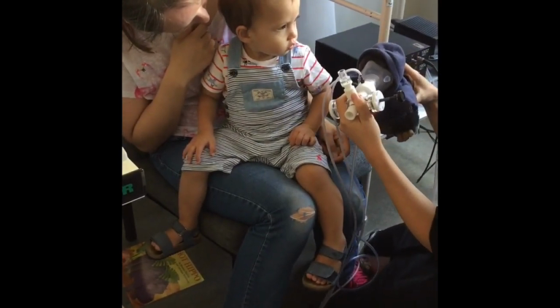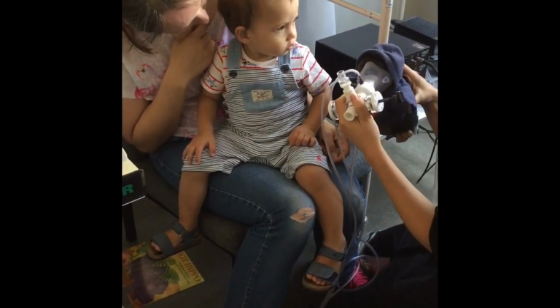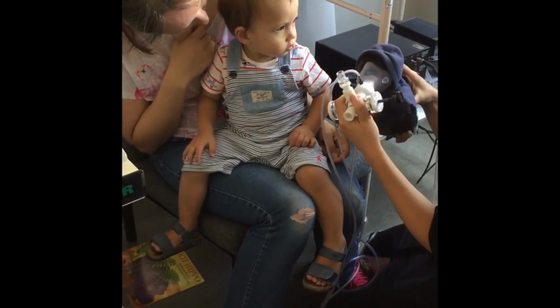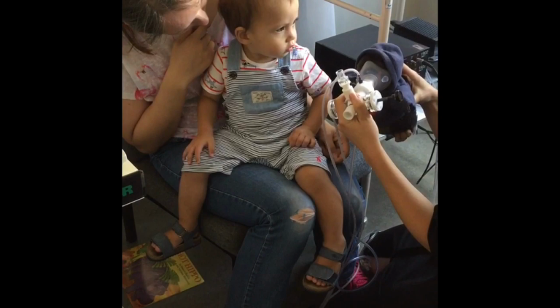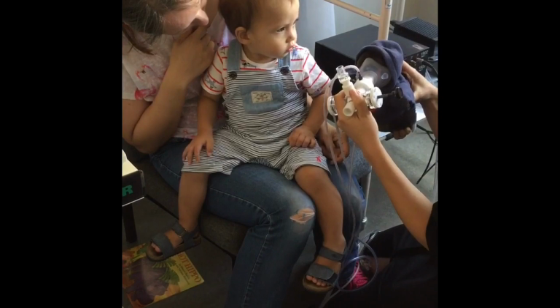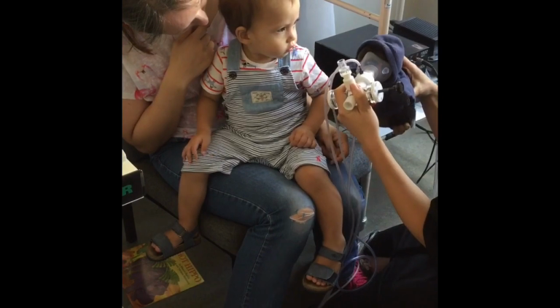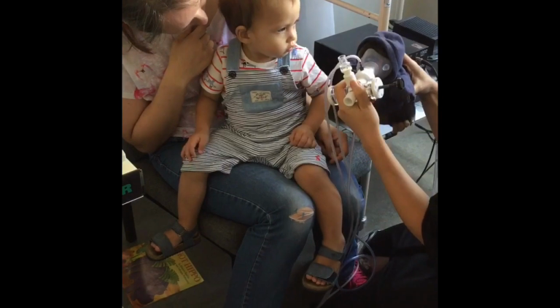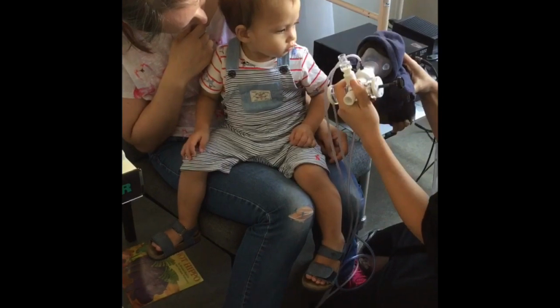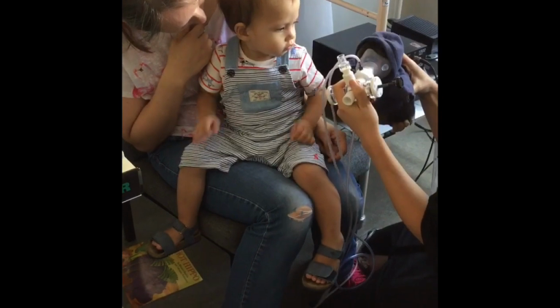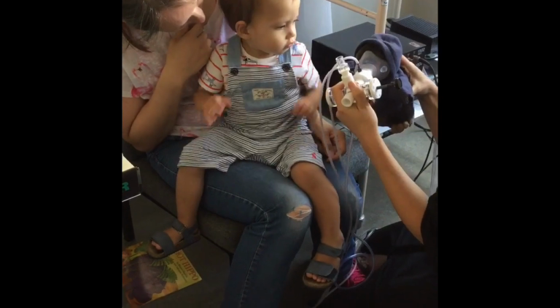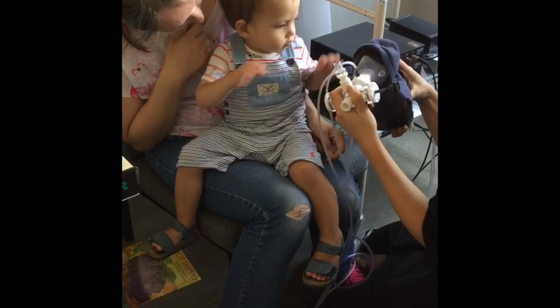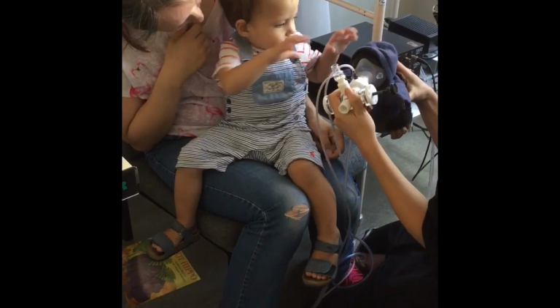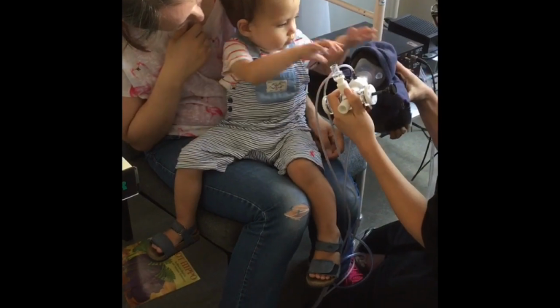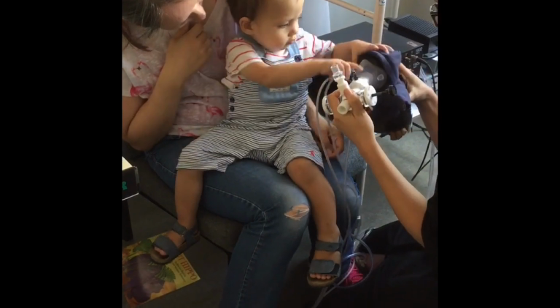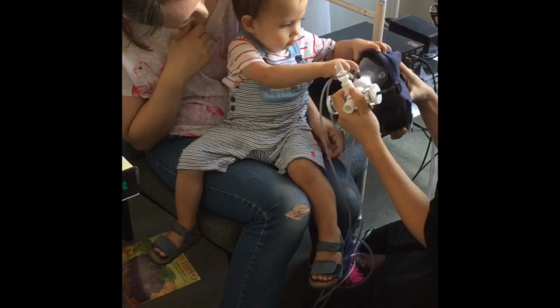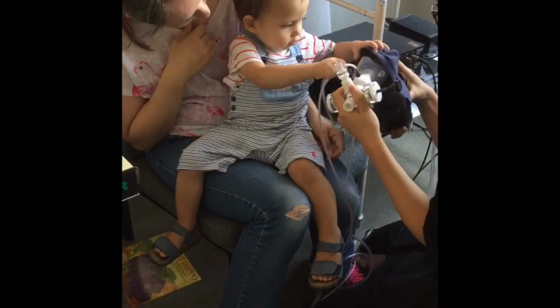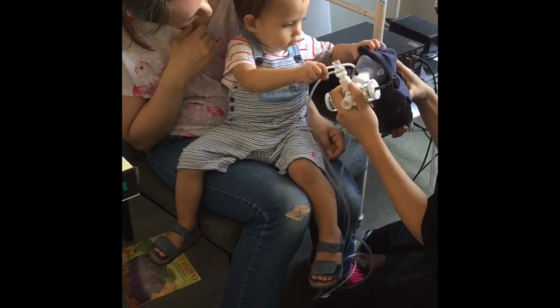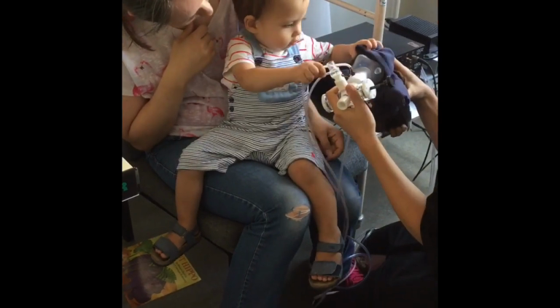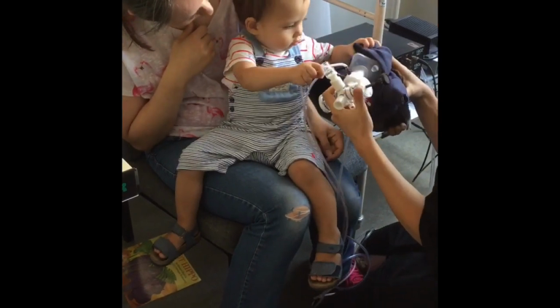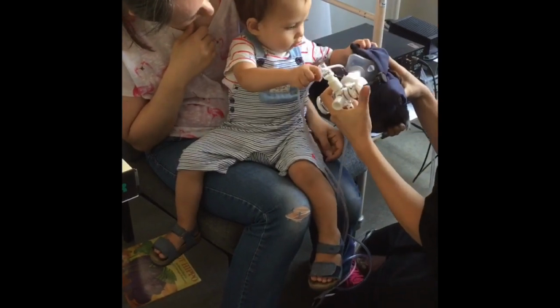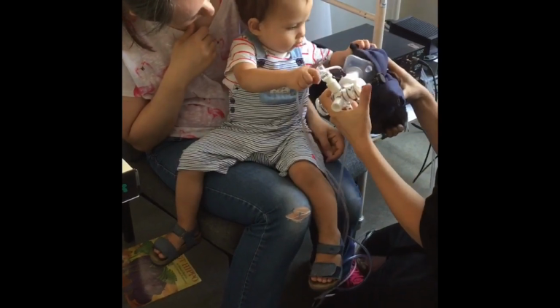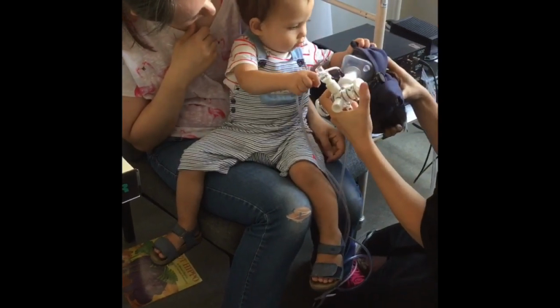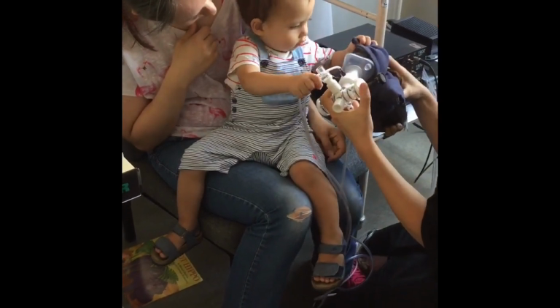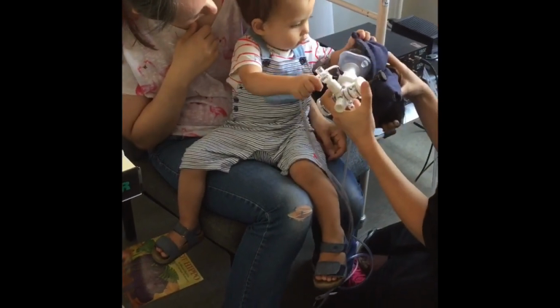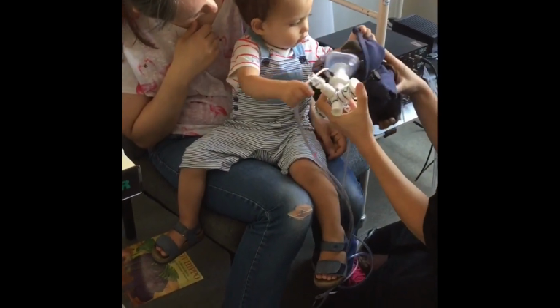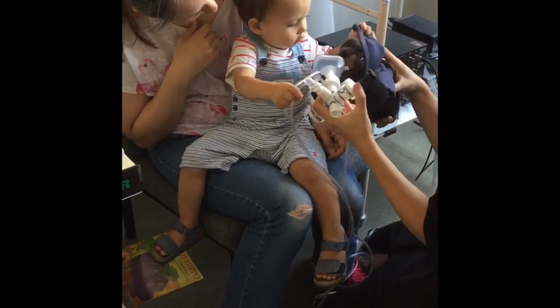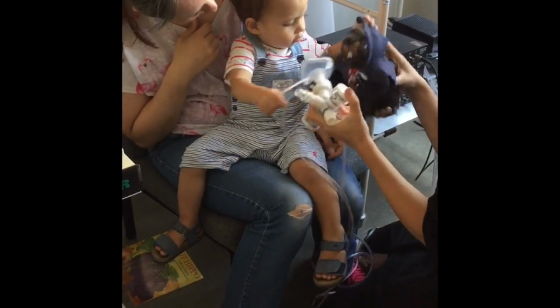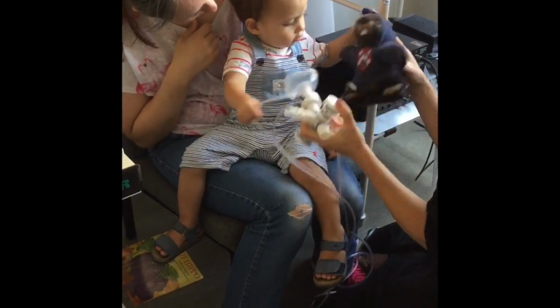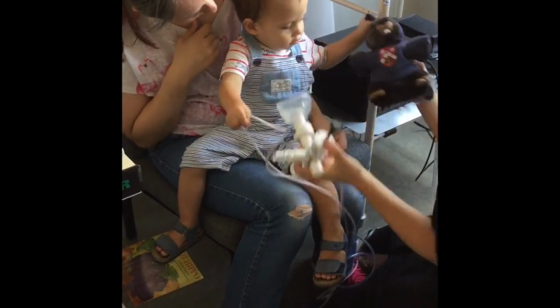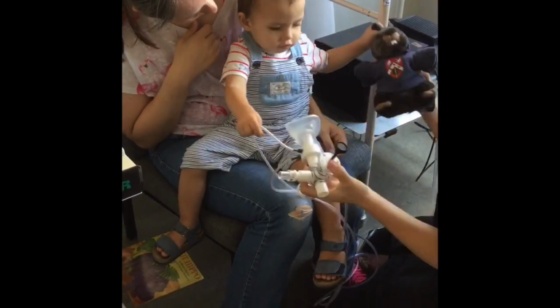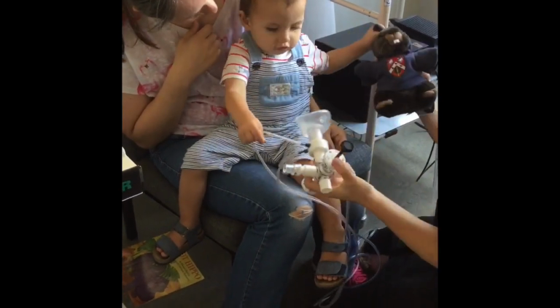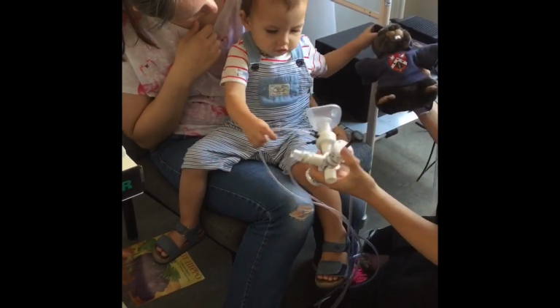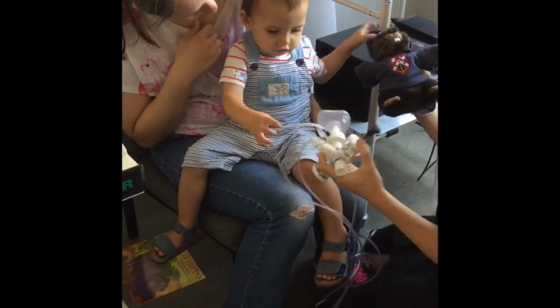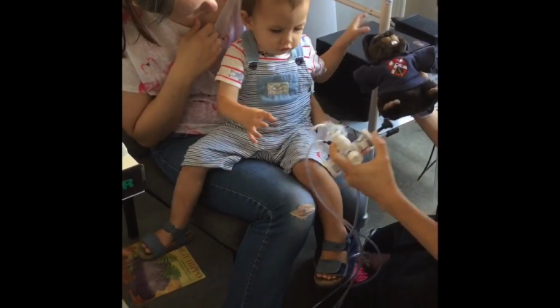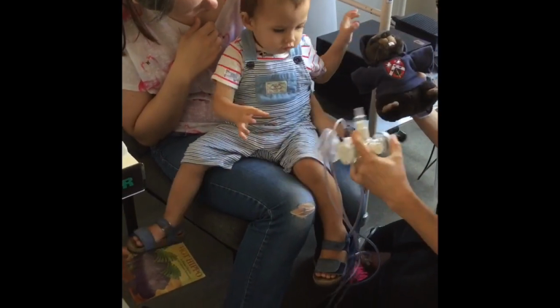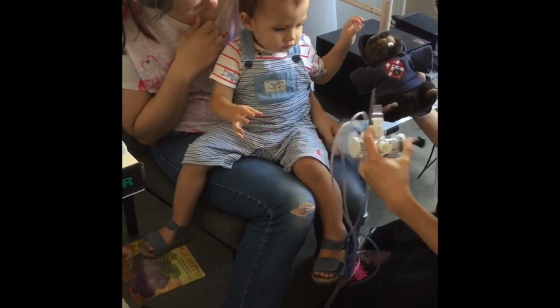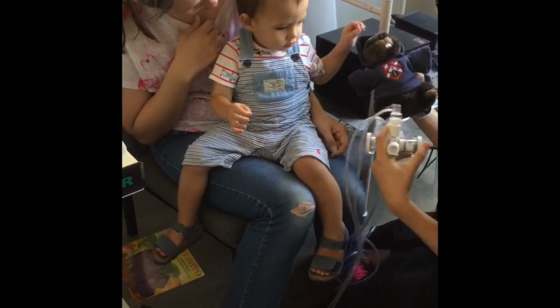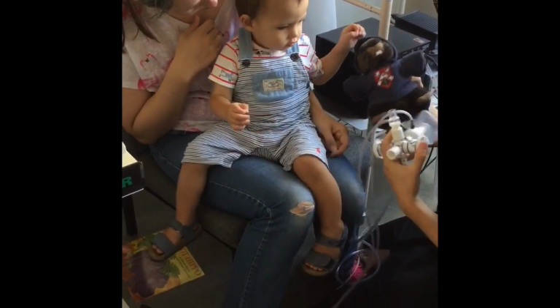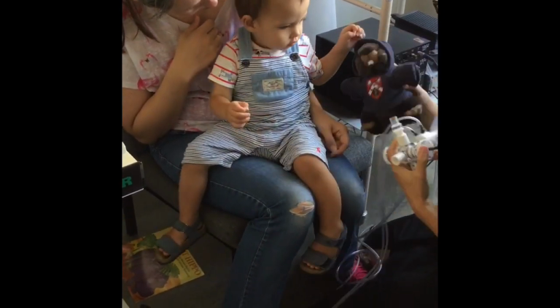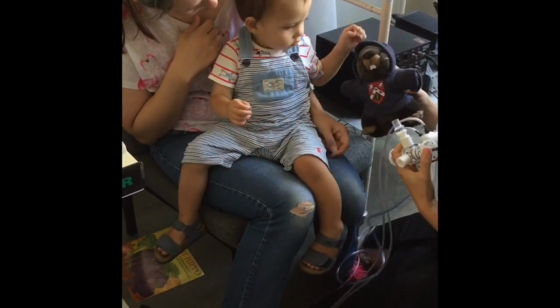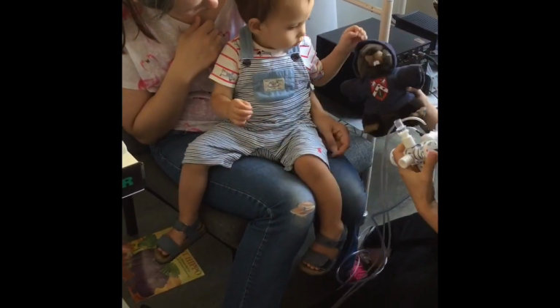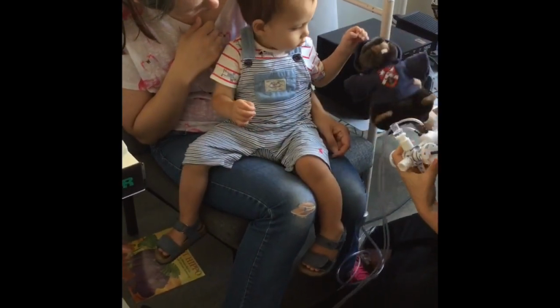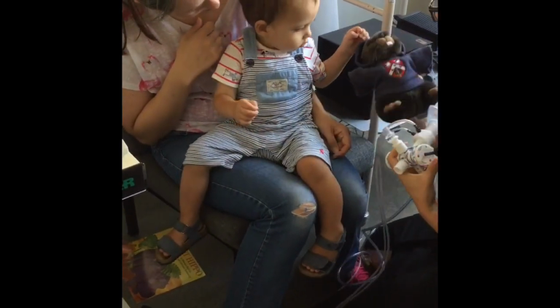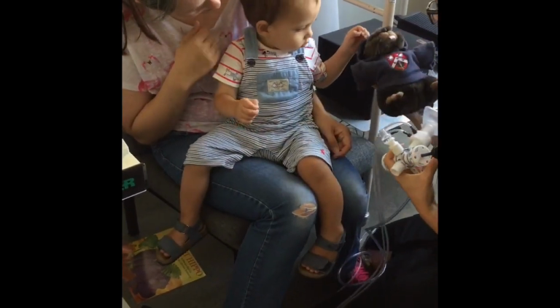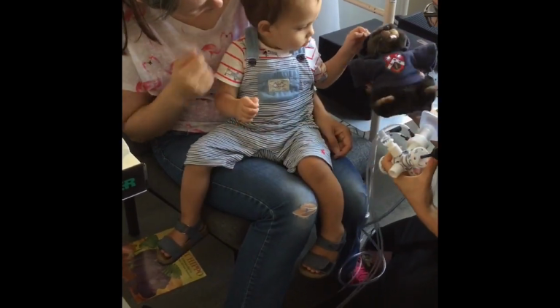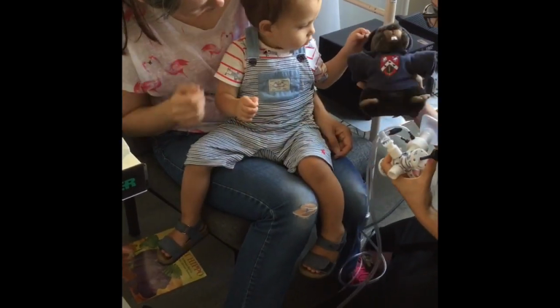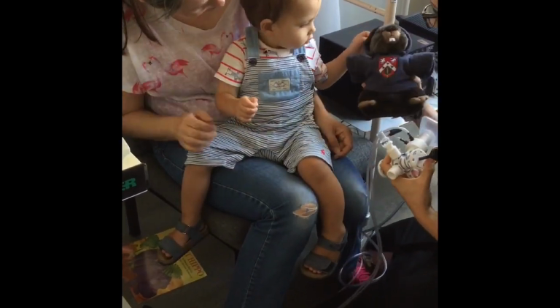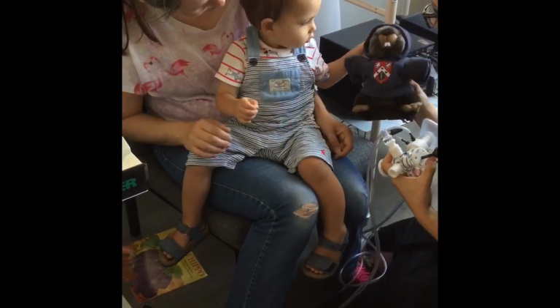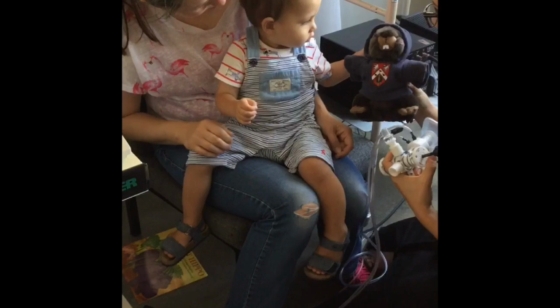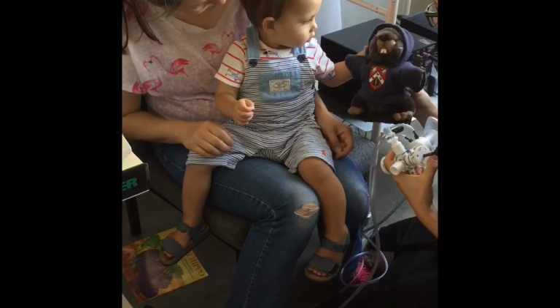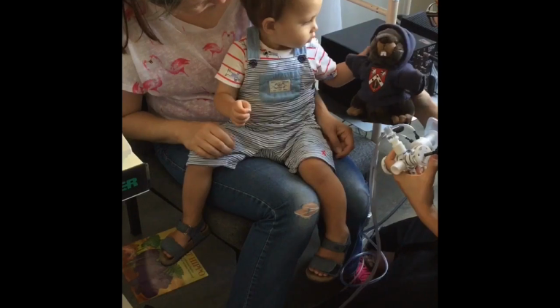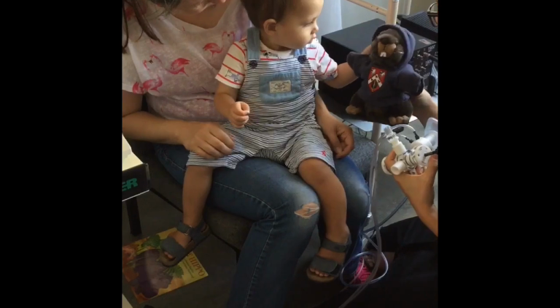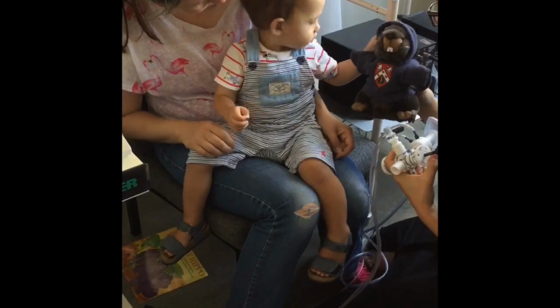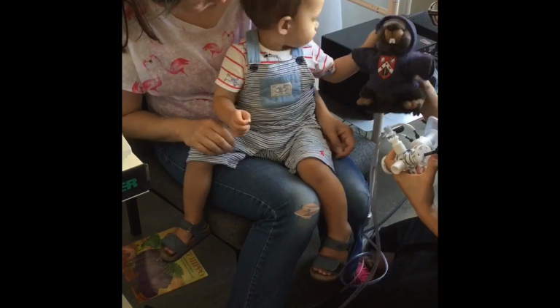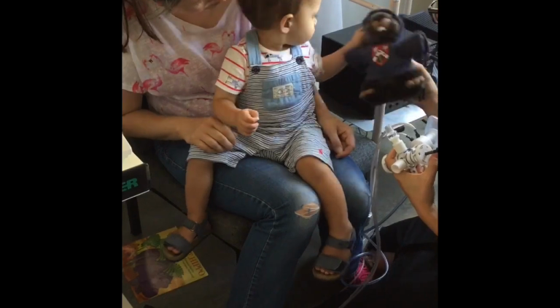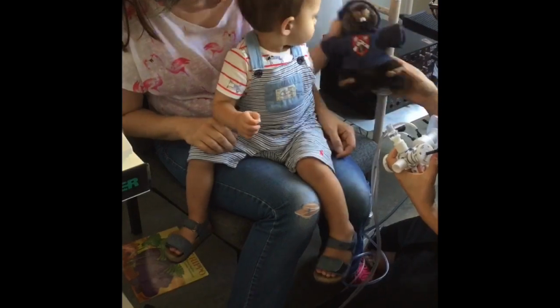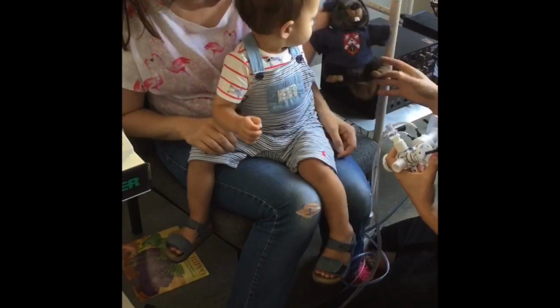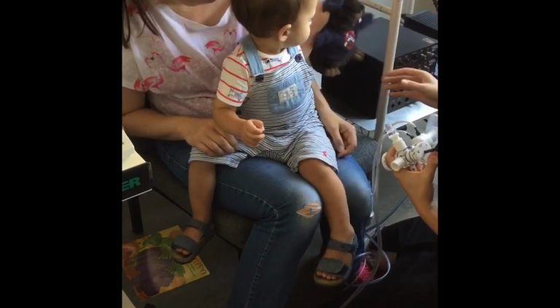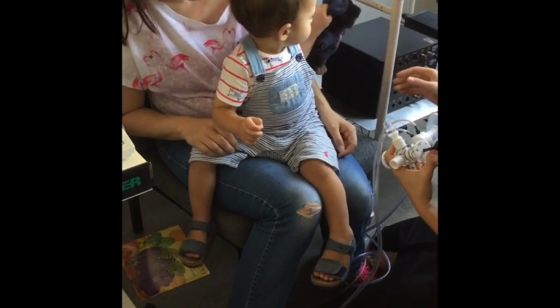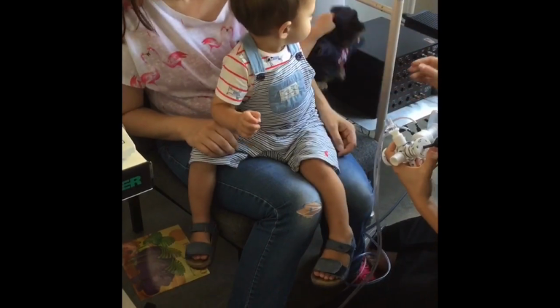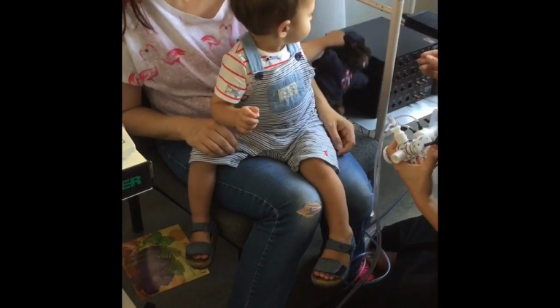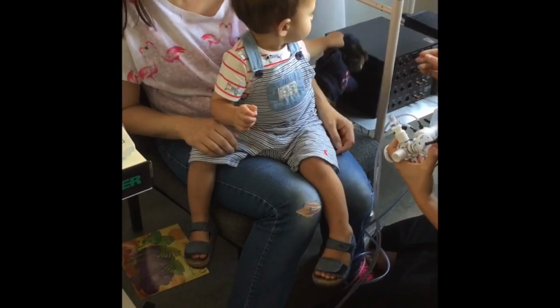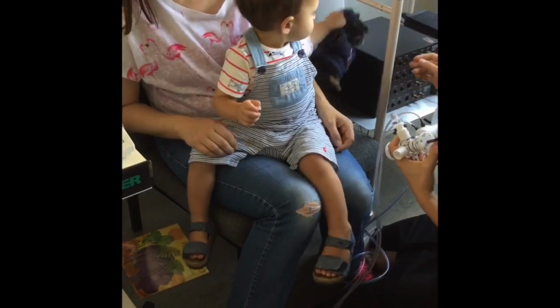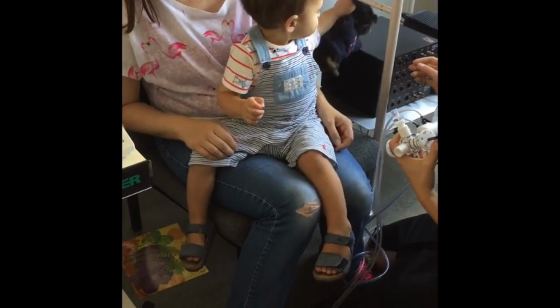Children will be eased into the test so that they are comfortable with what is going on. Parents will also be able to stay and reassure their child.